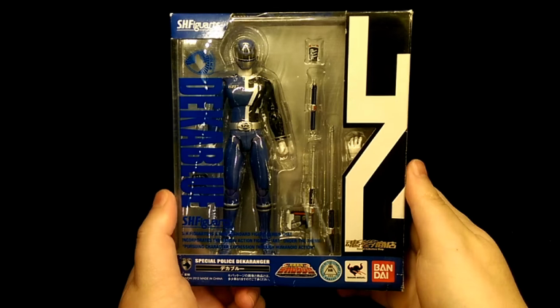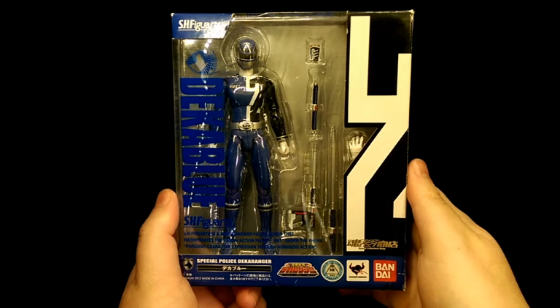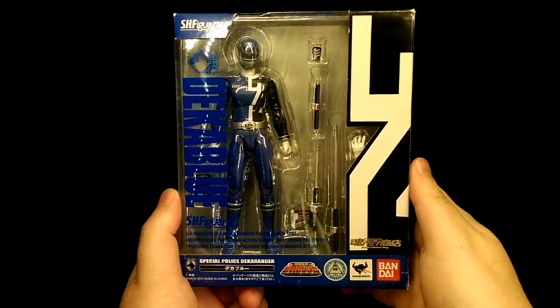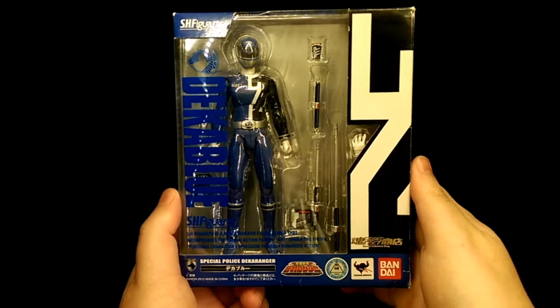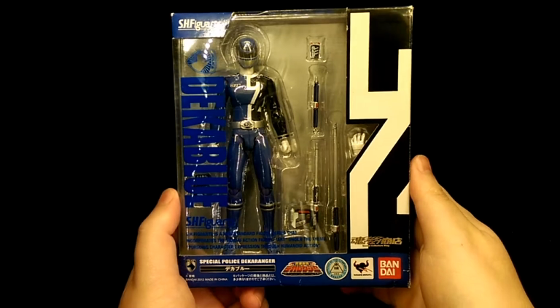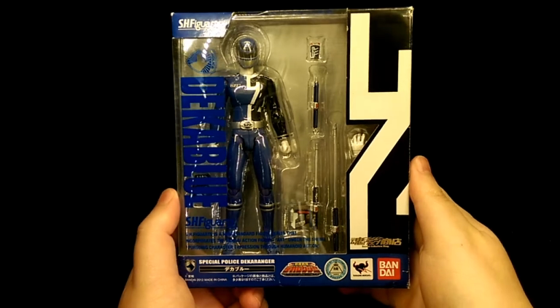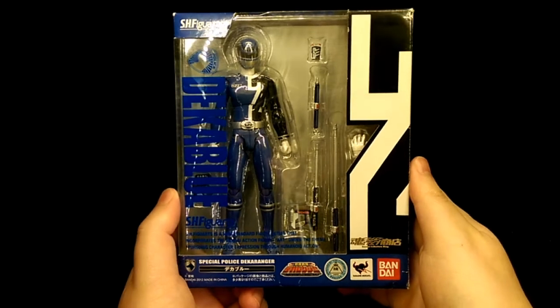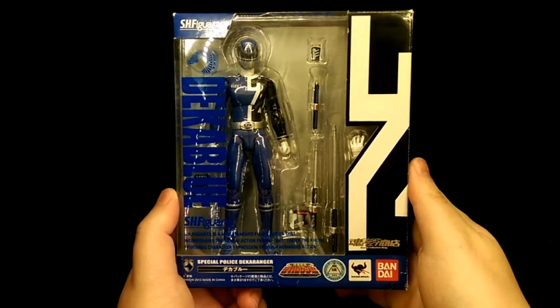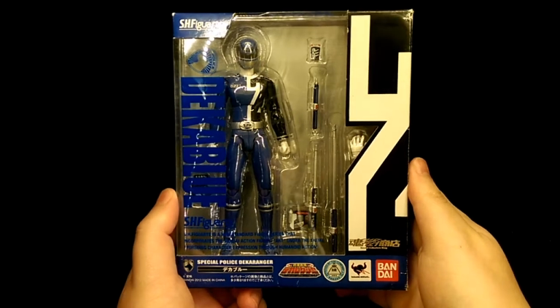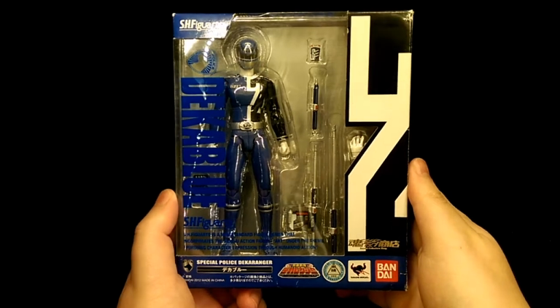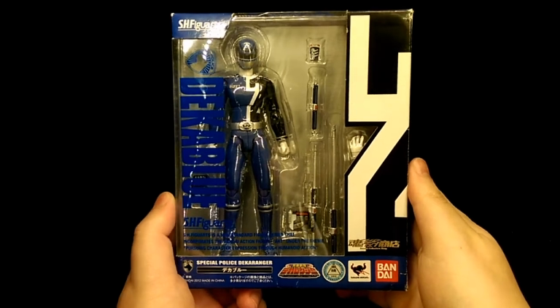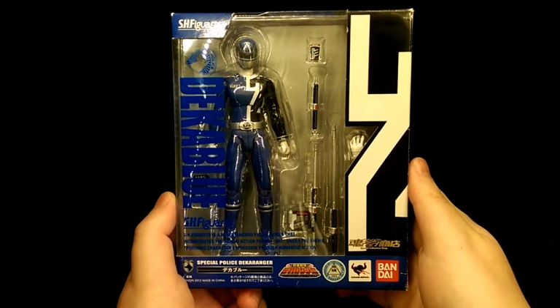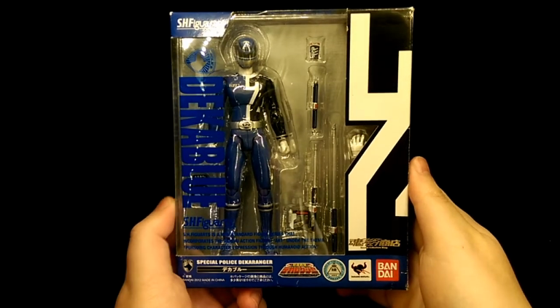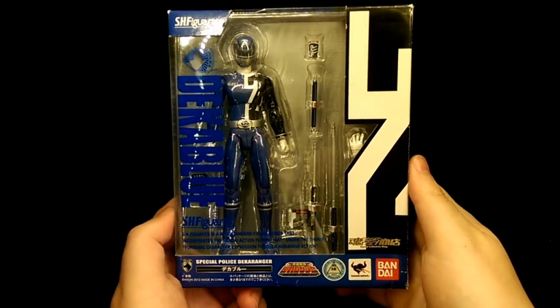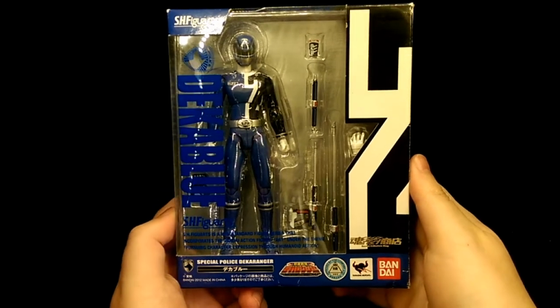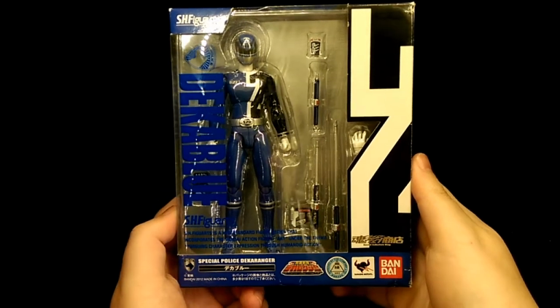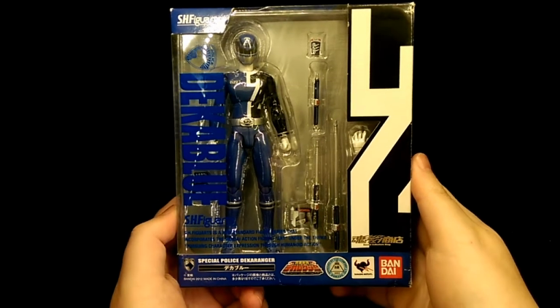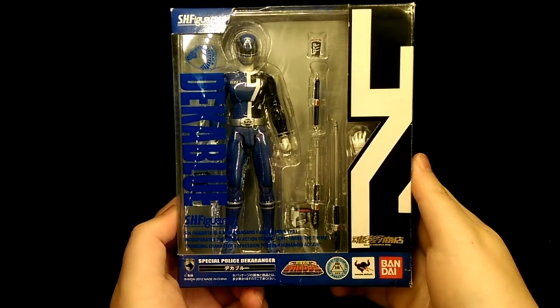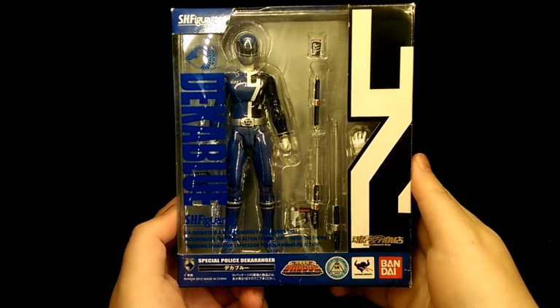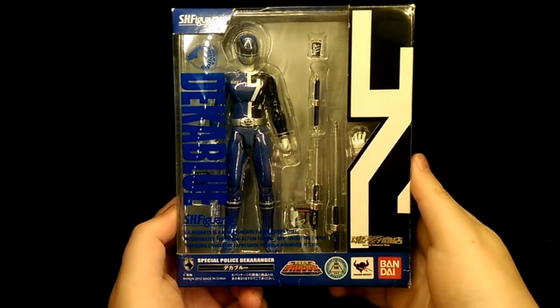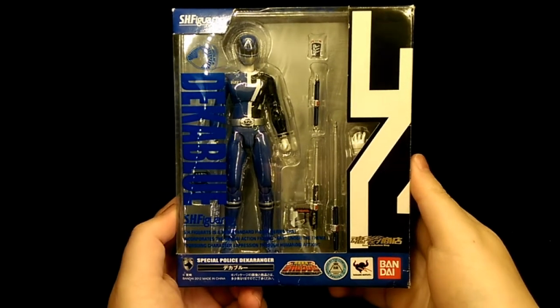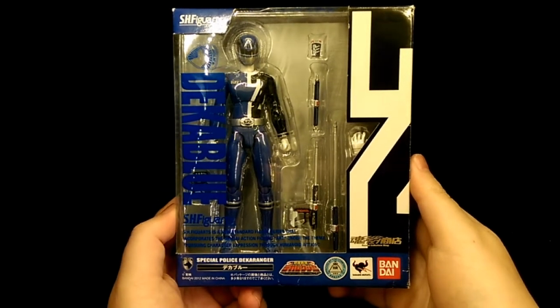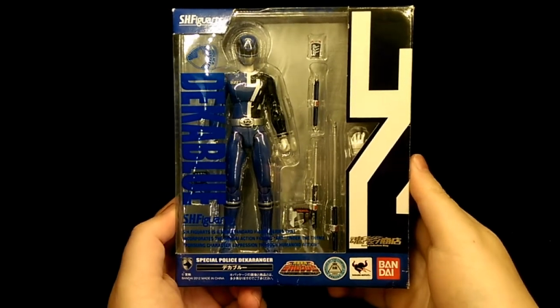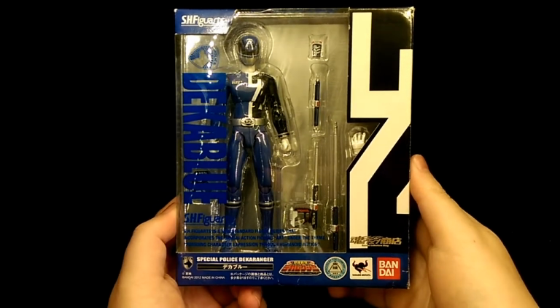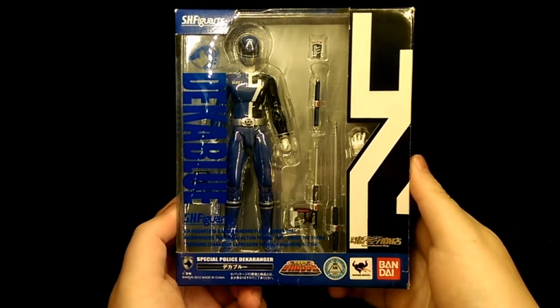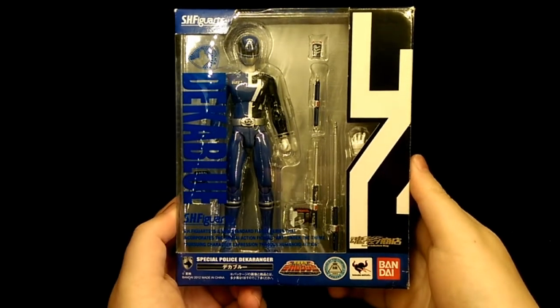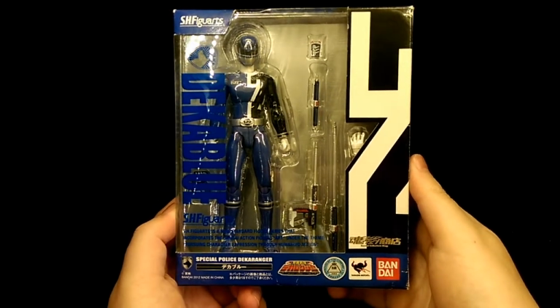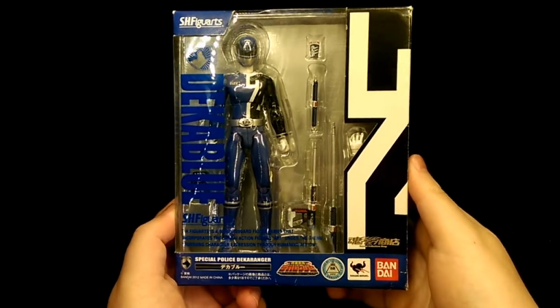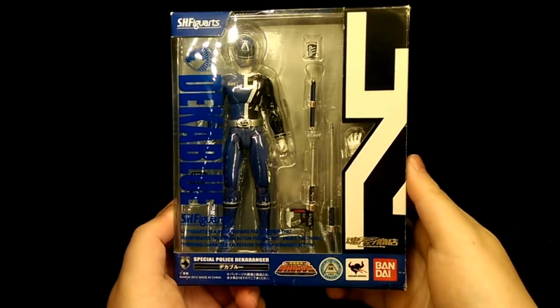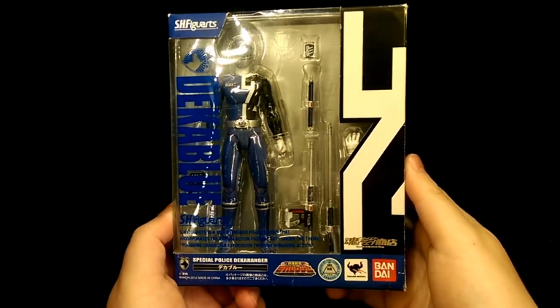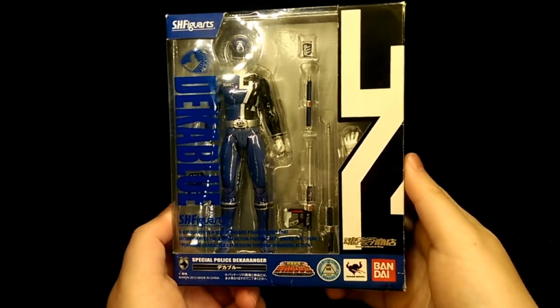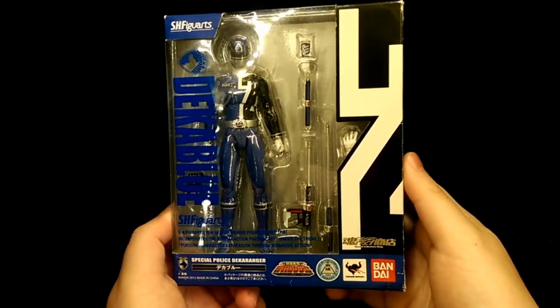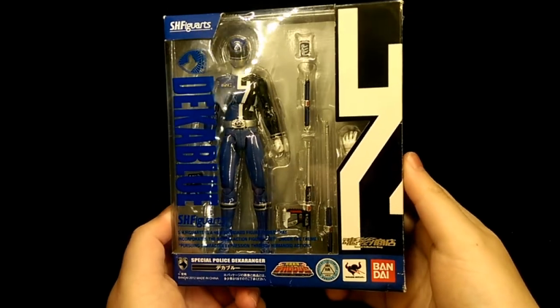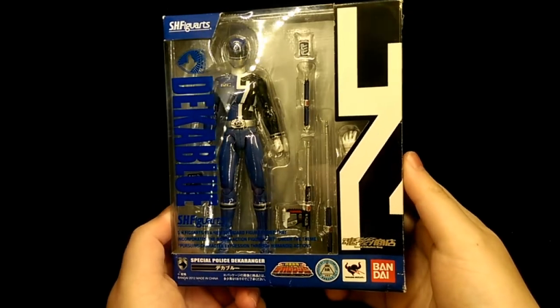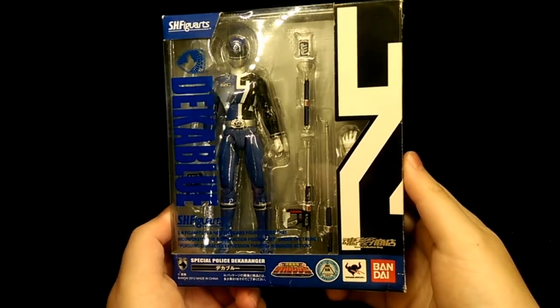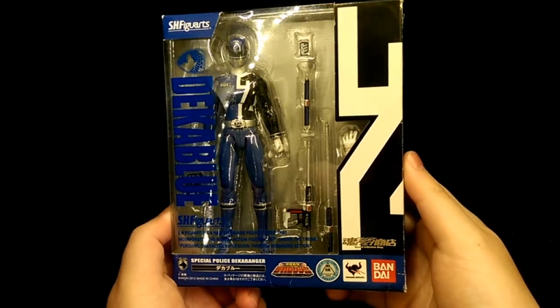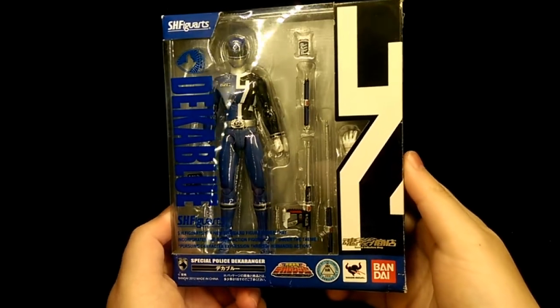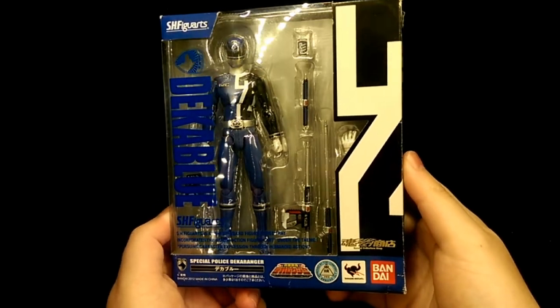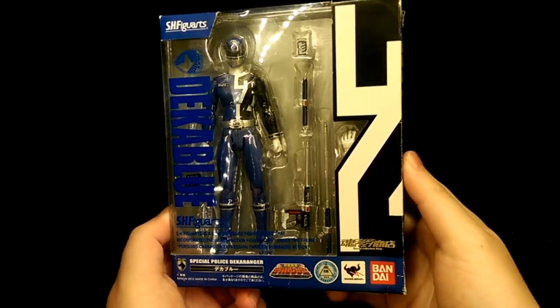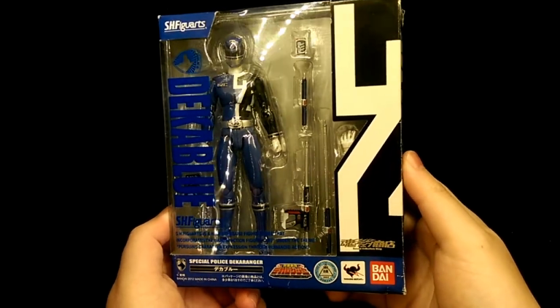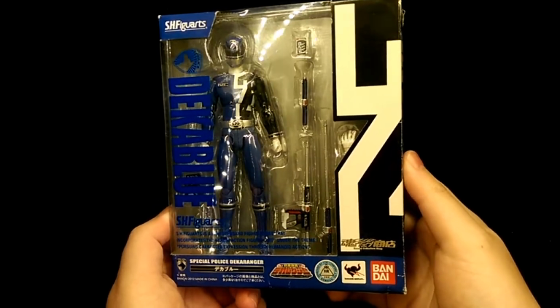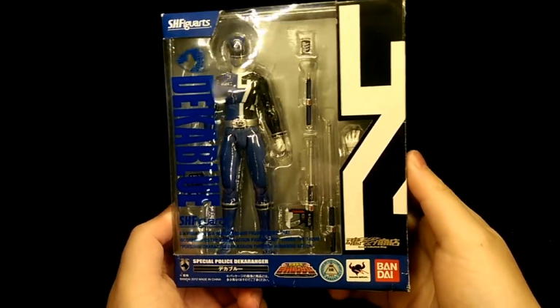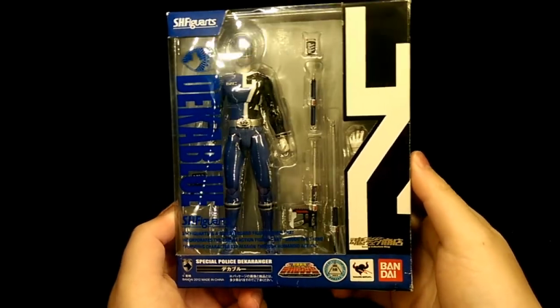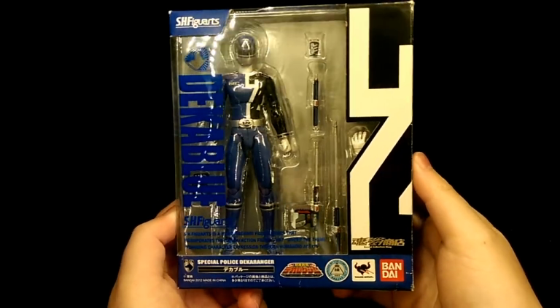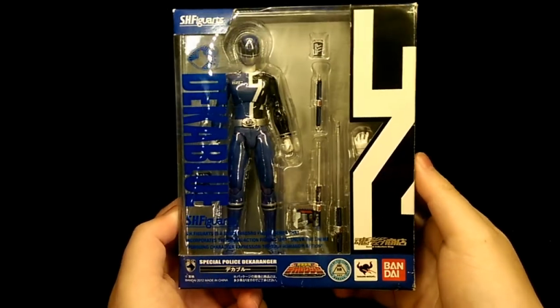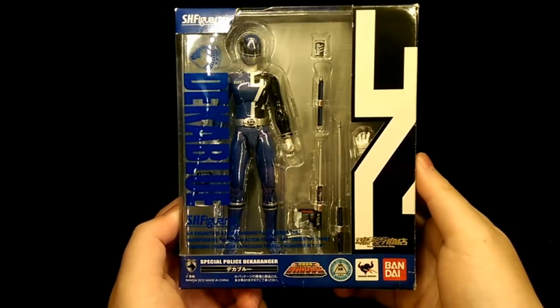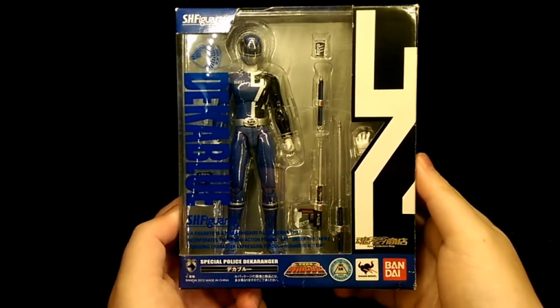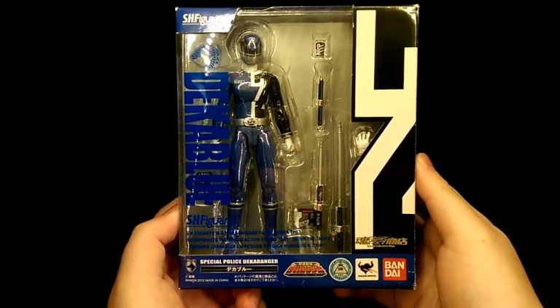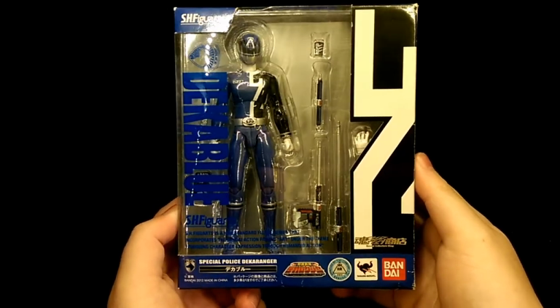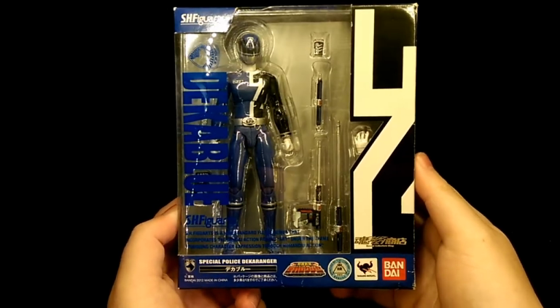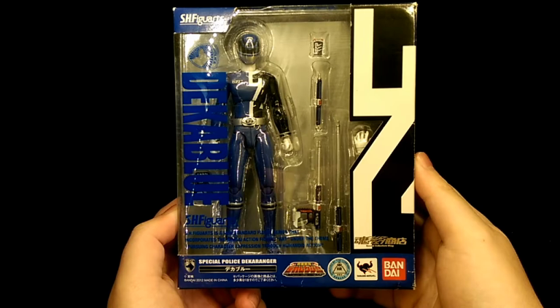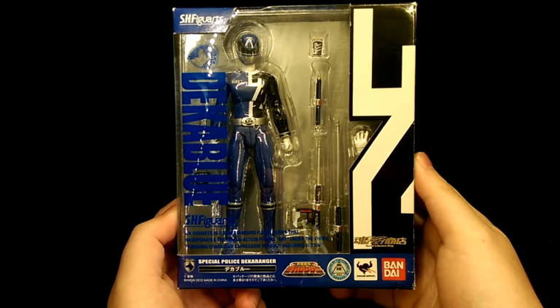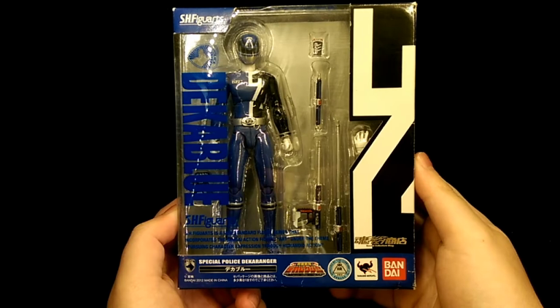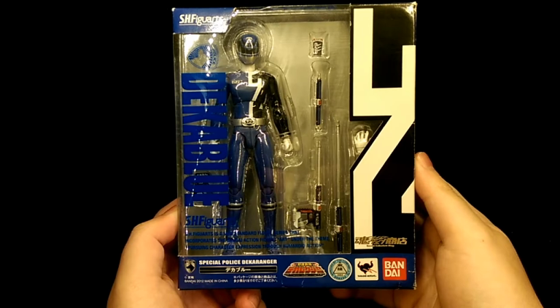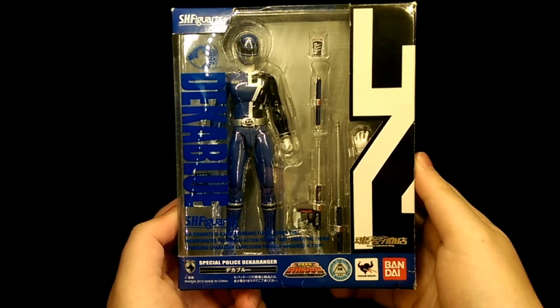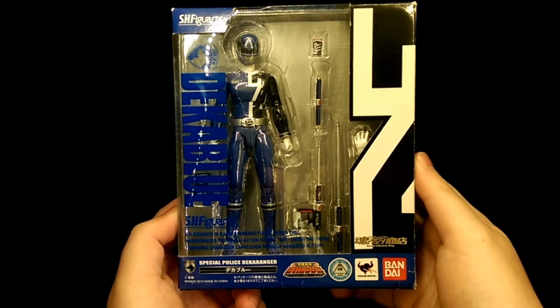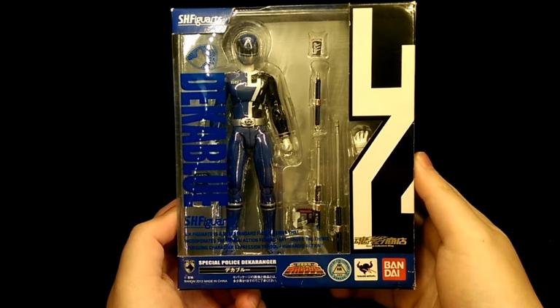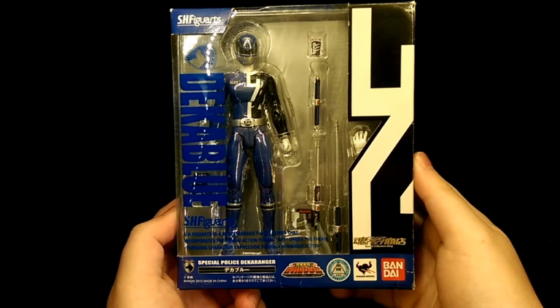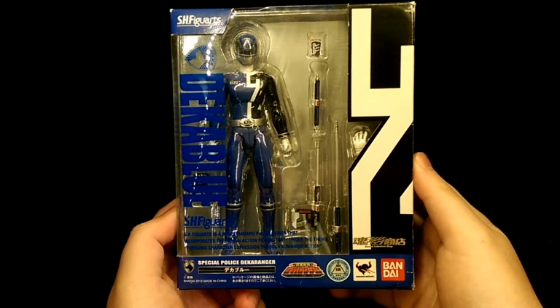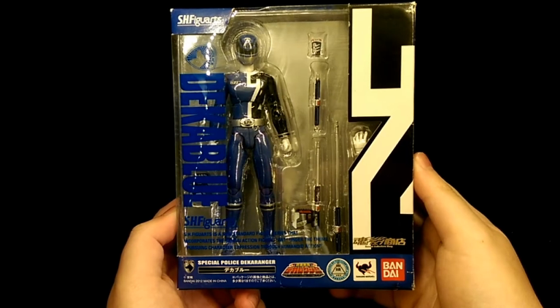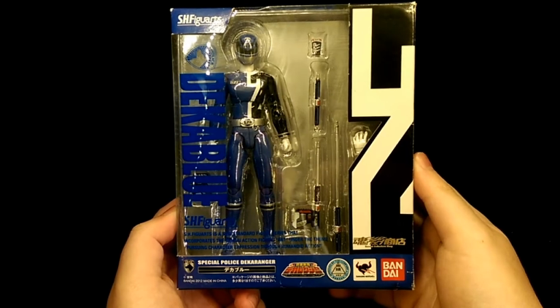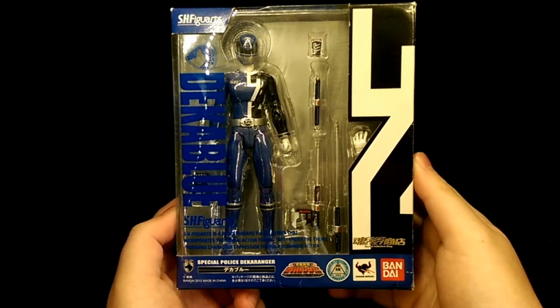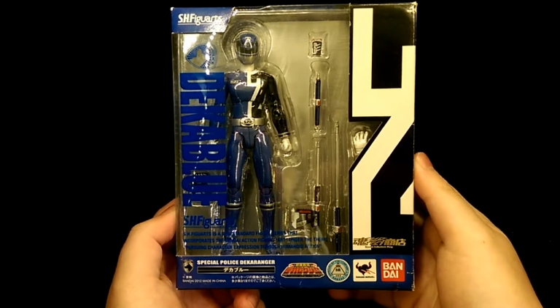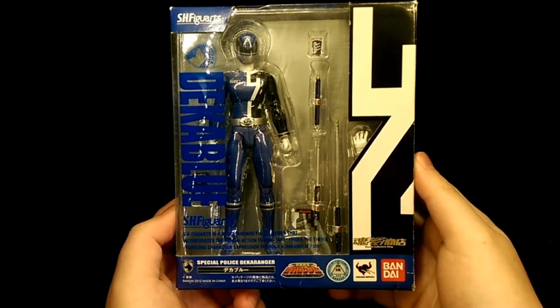How's it going? This is Hooyman and today we're taking a look at the SH Figure Arts Deca Blue figure.